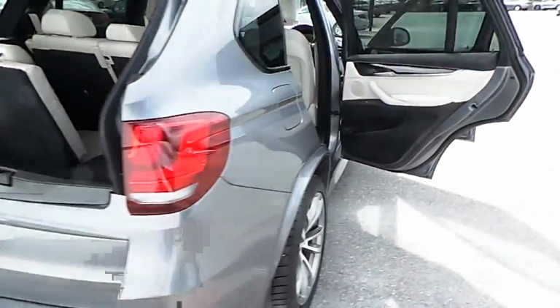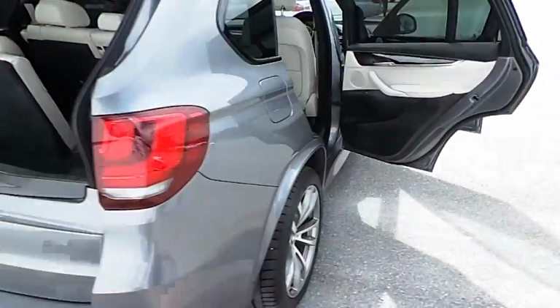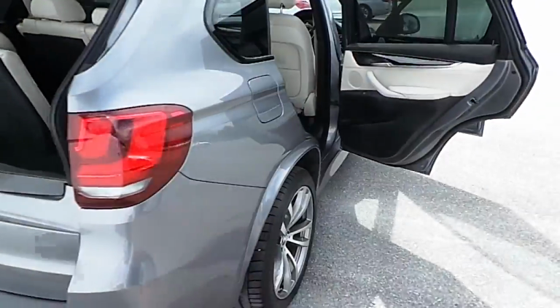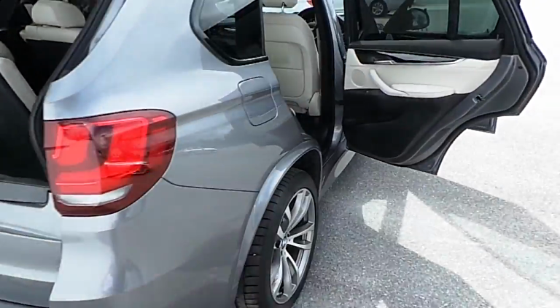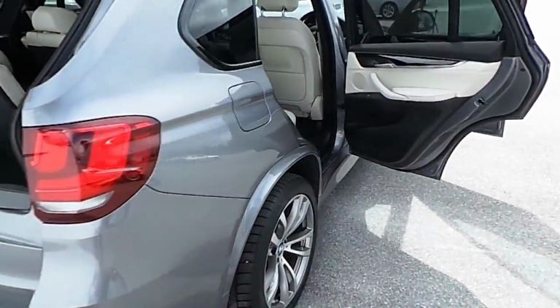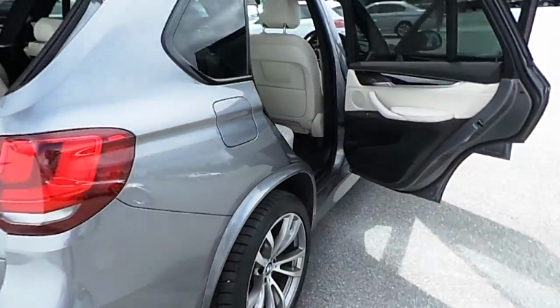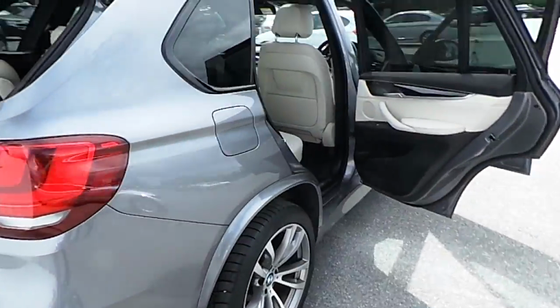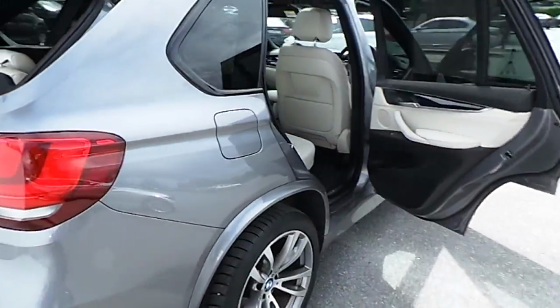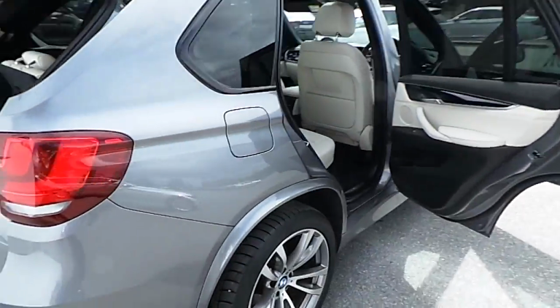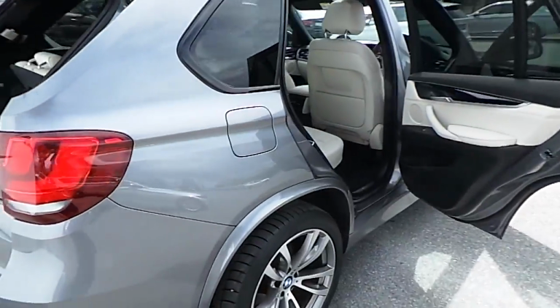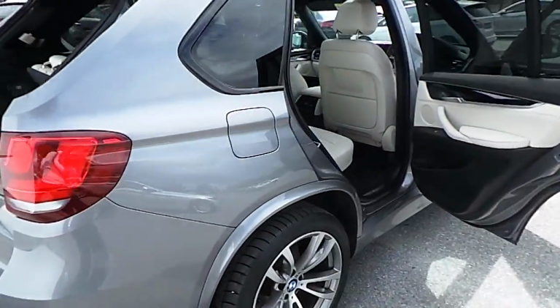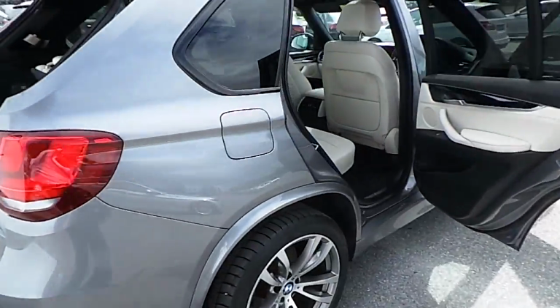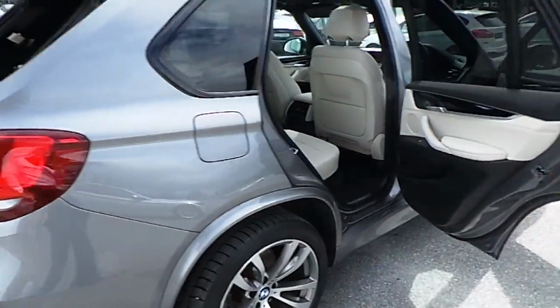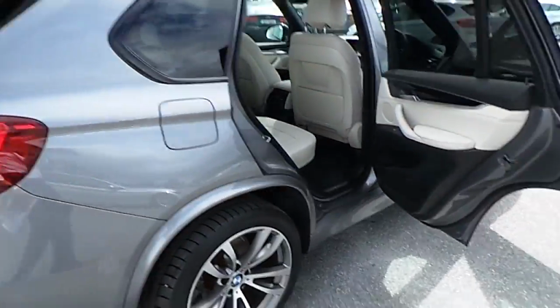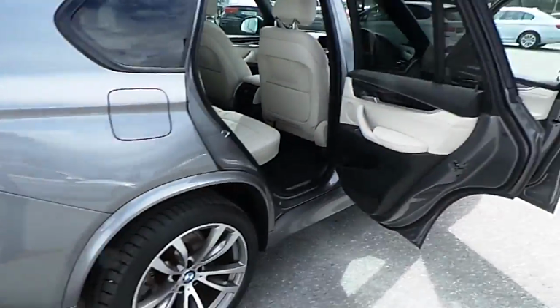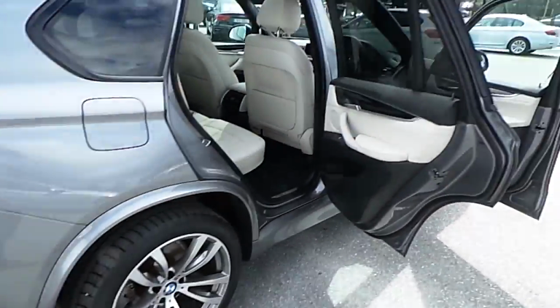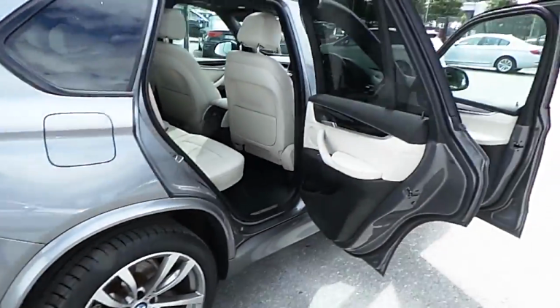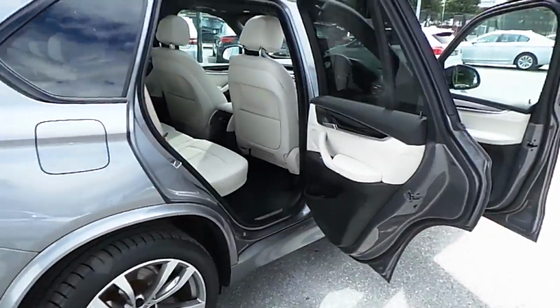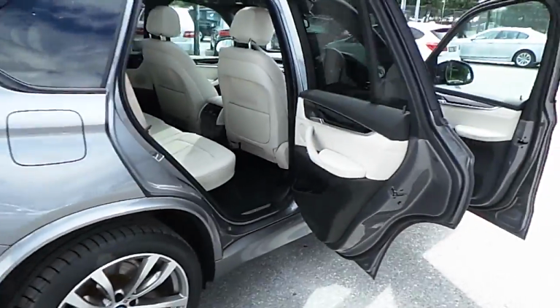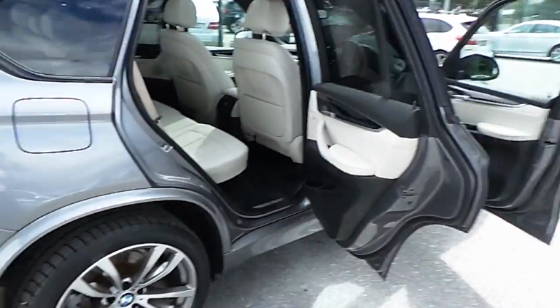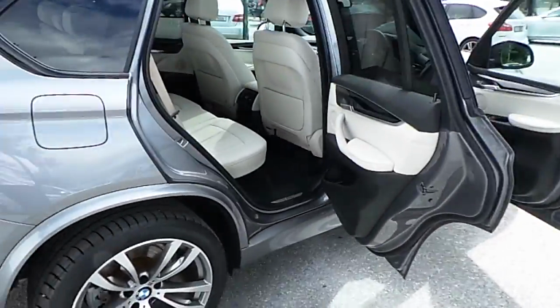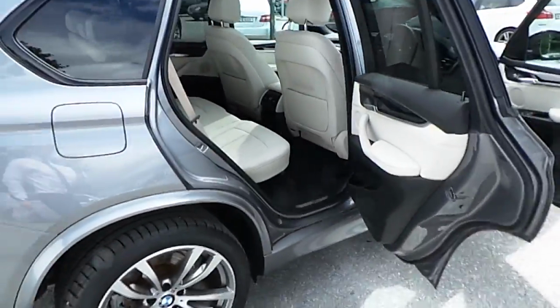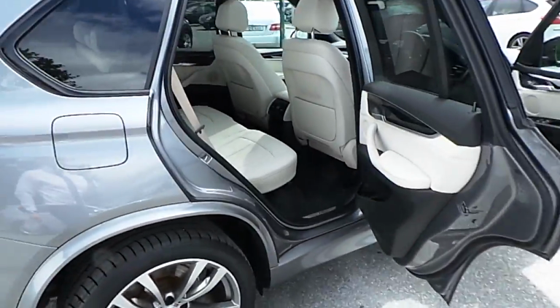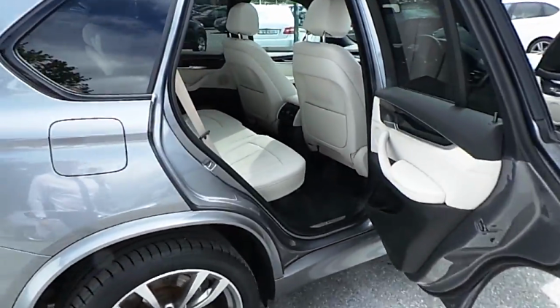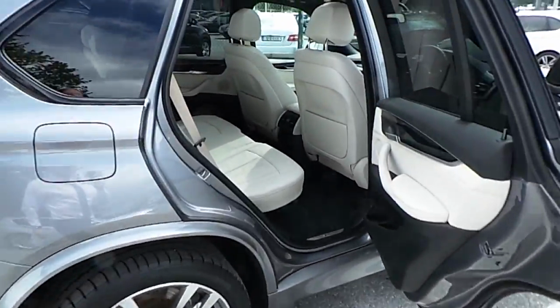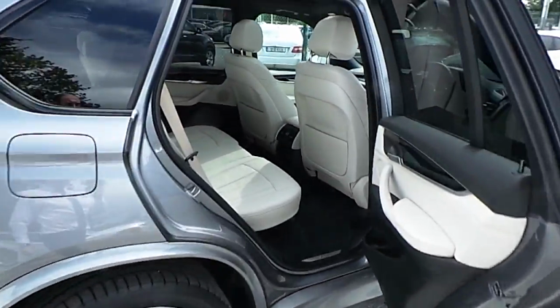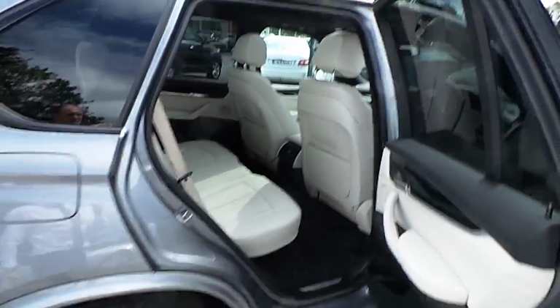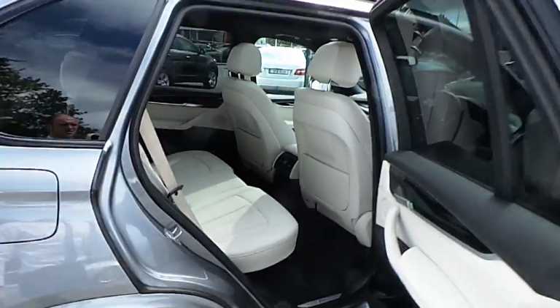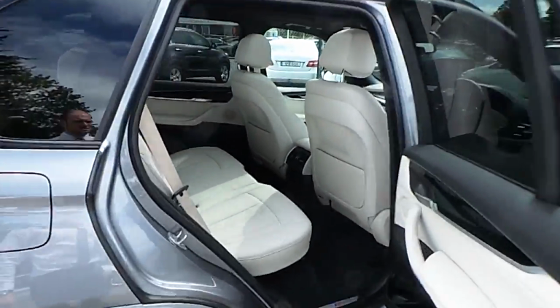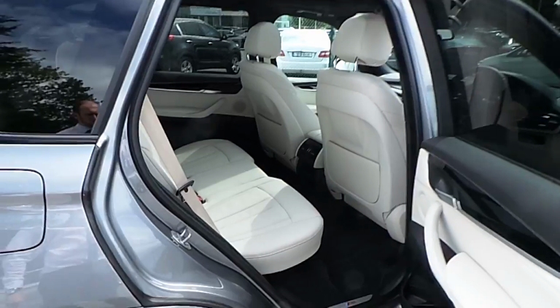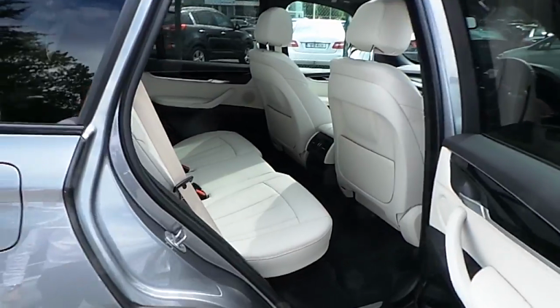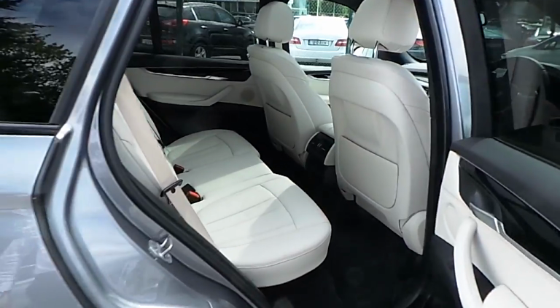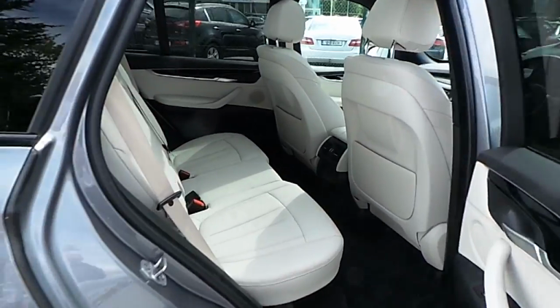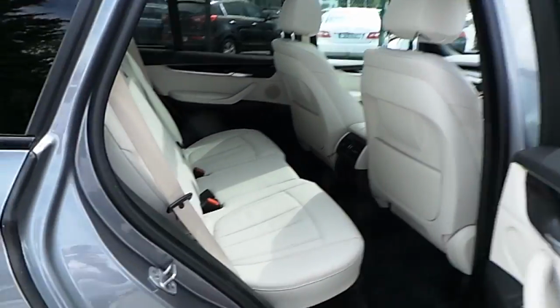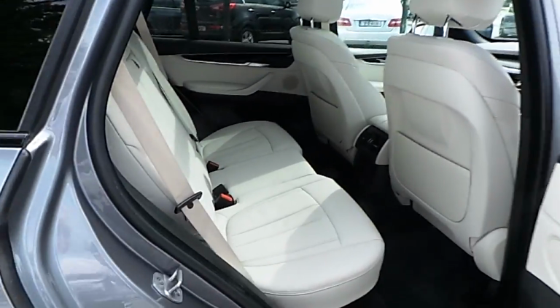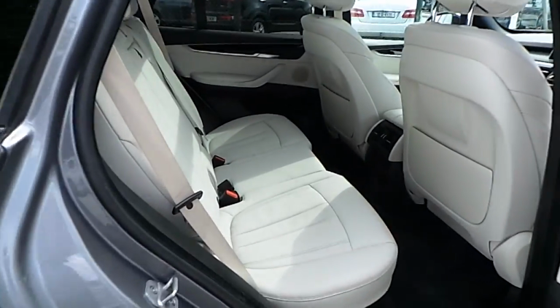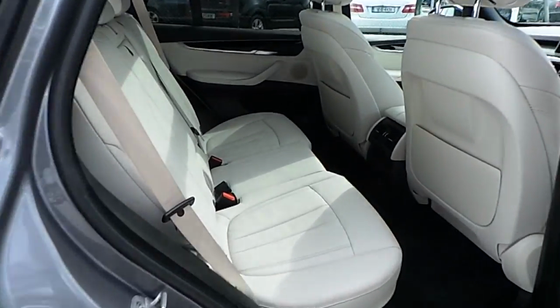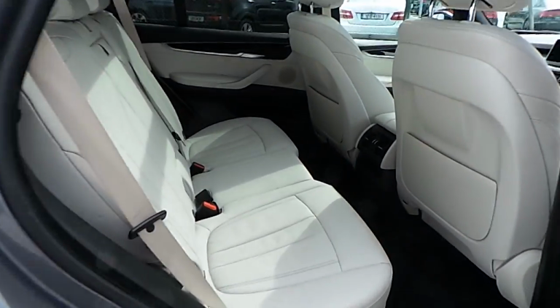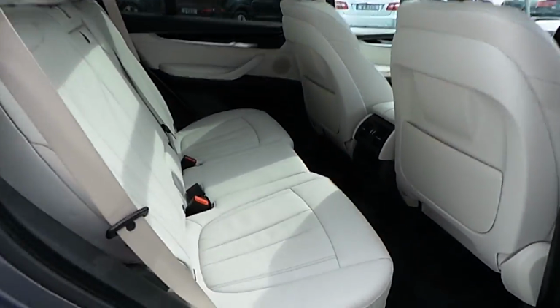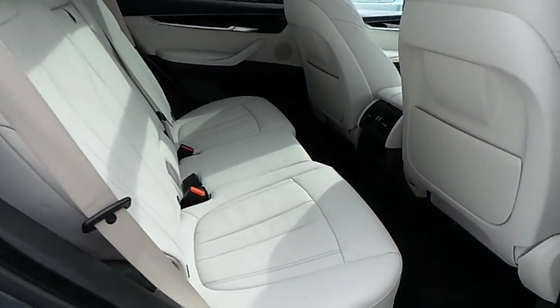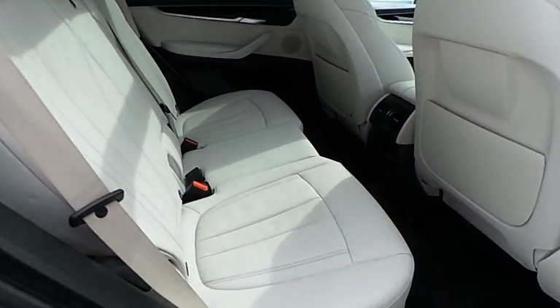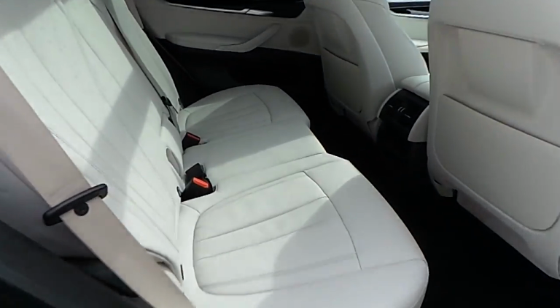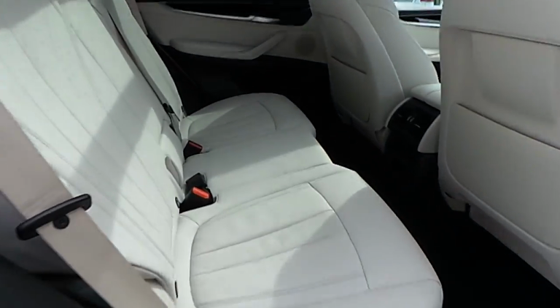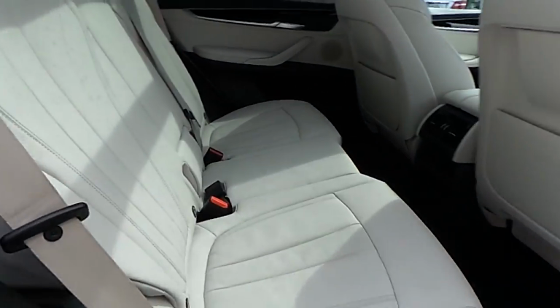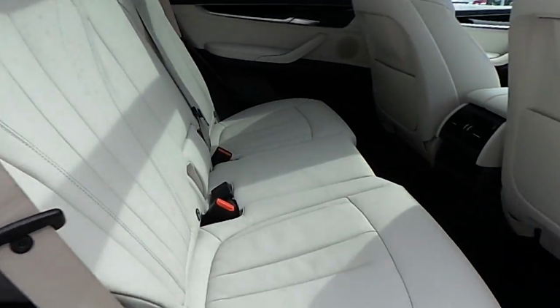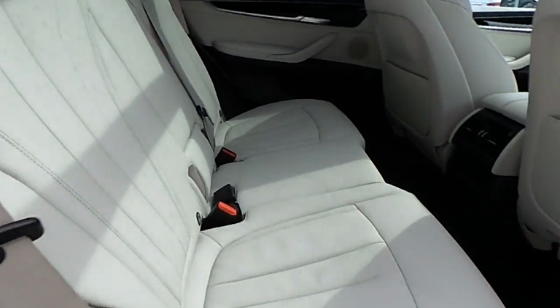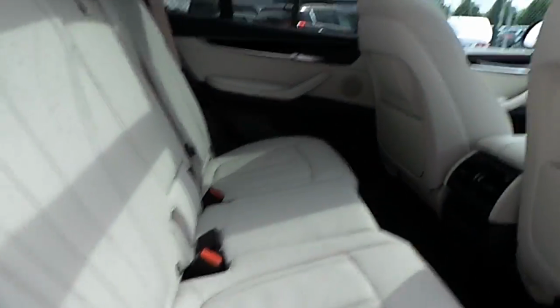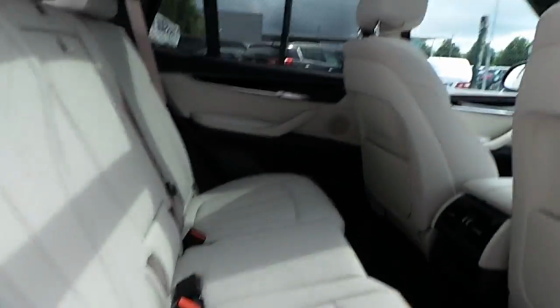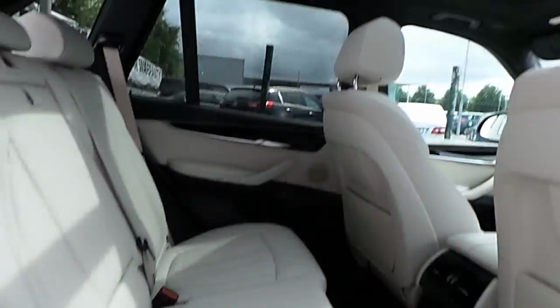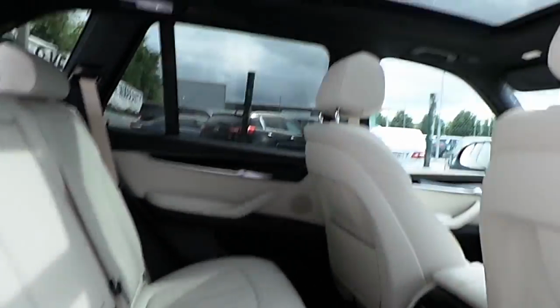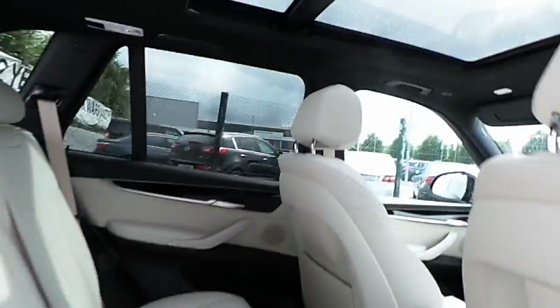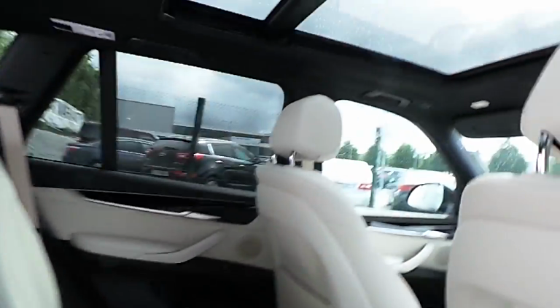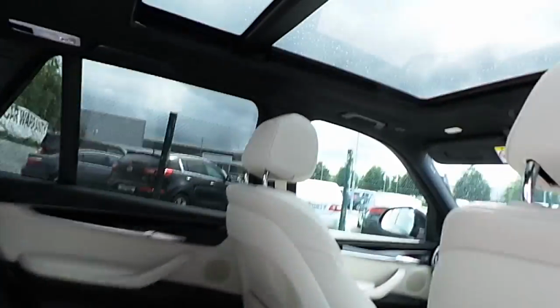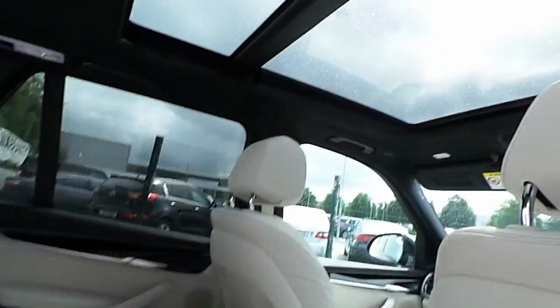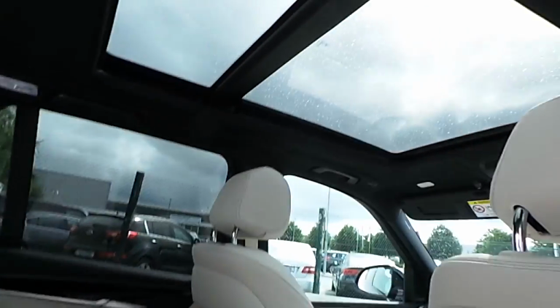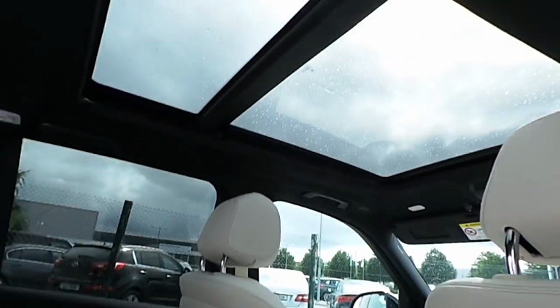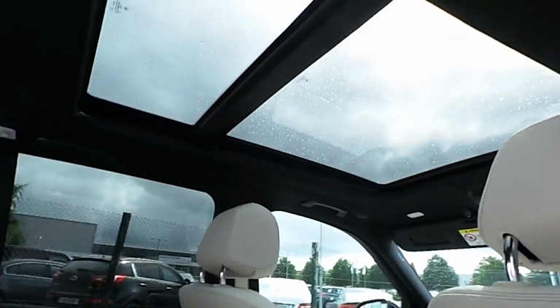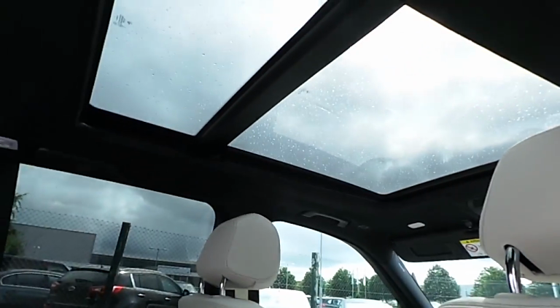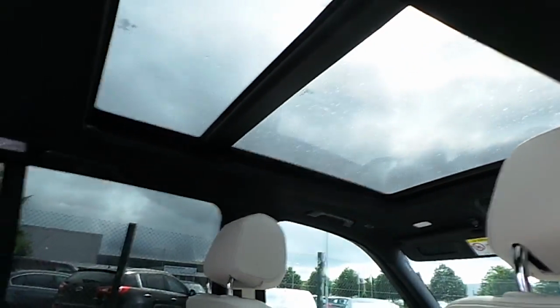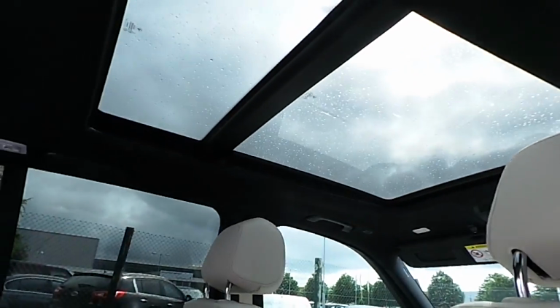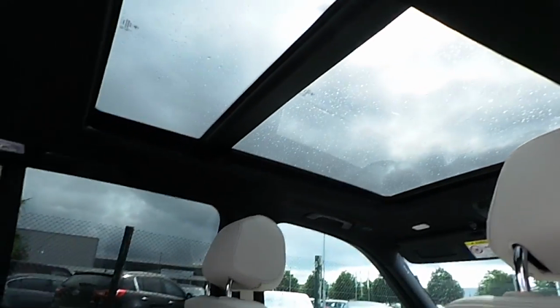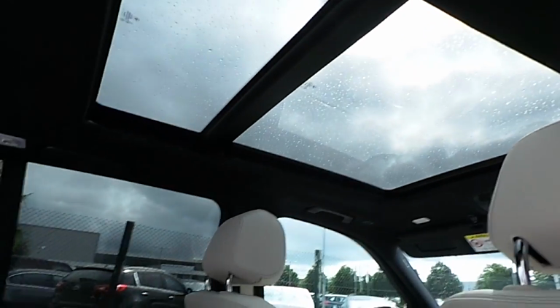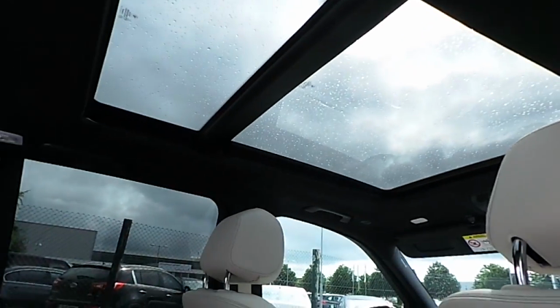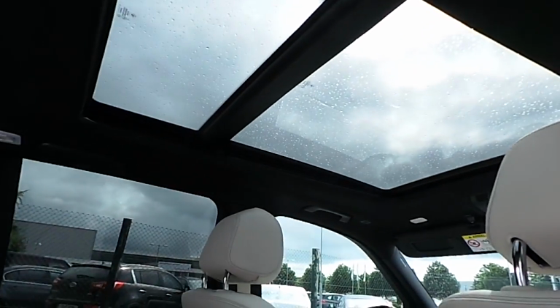This car has 8,000km on it with a full BMW service history, and also comes with a panoramic sunroof.